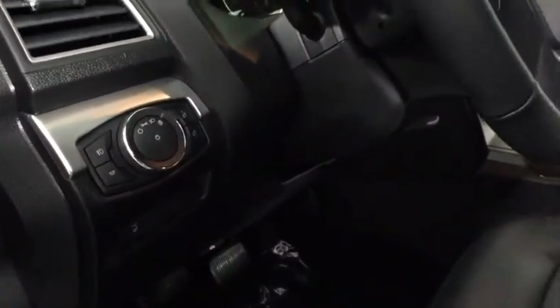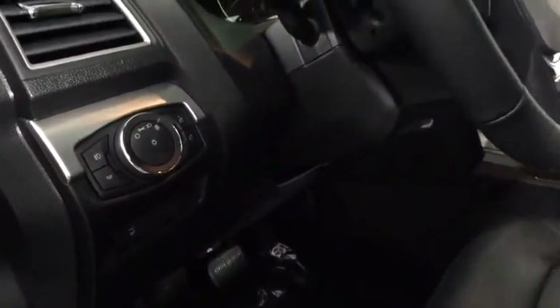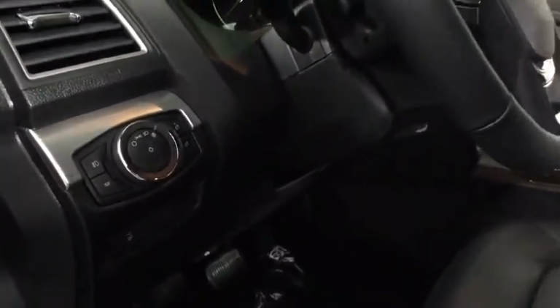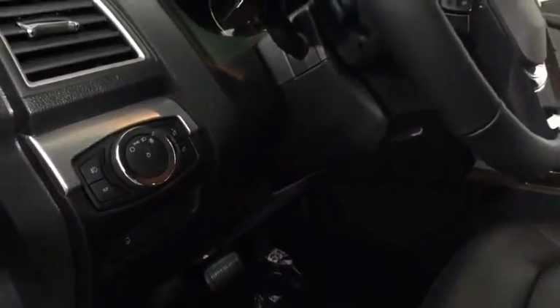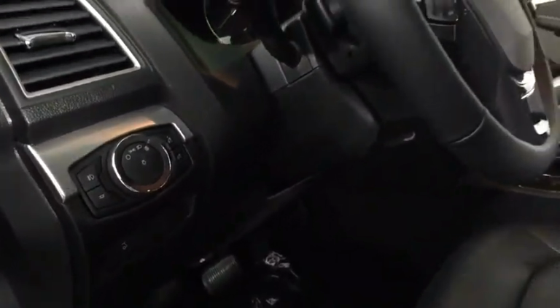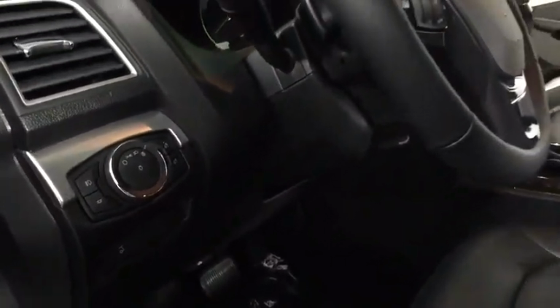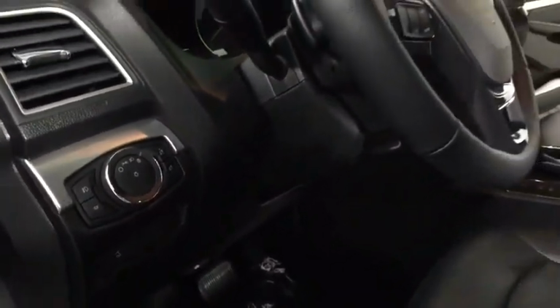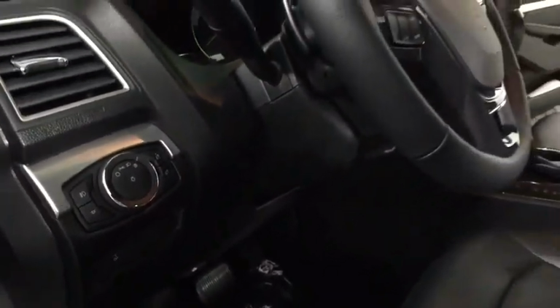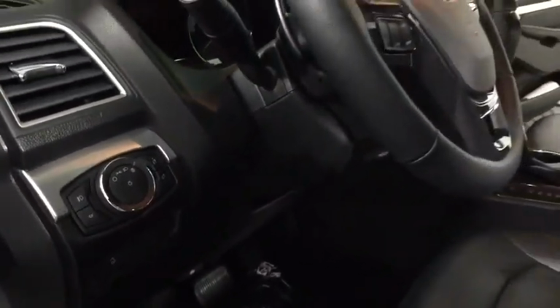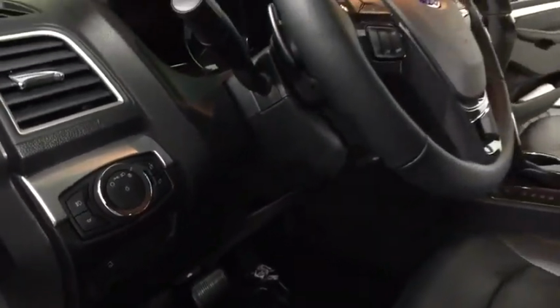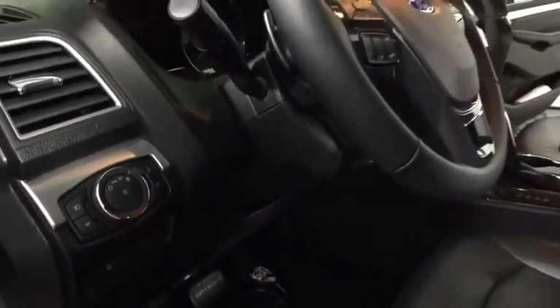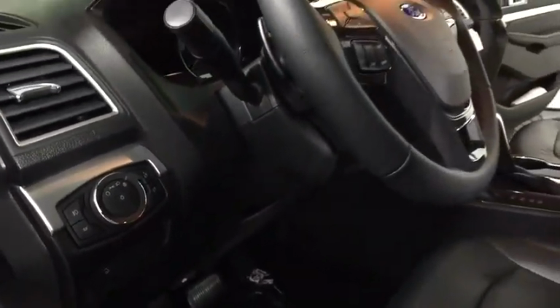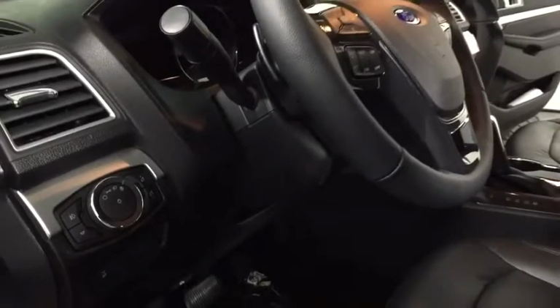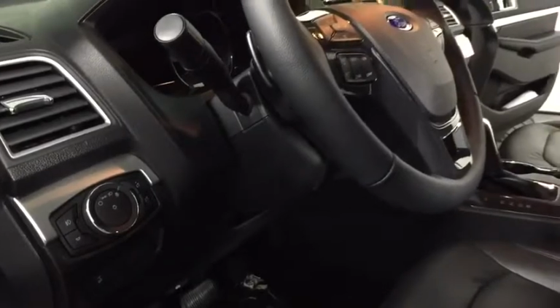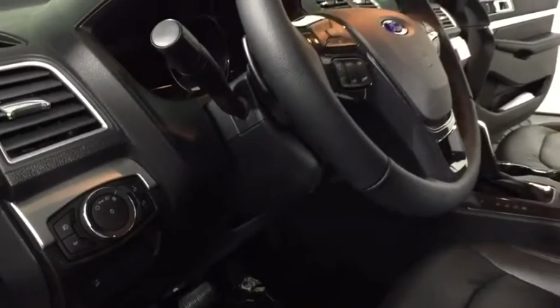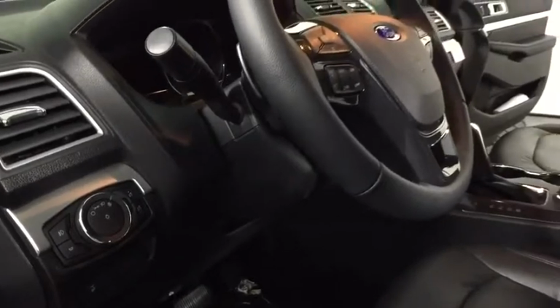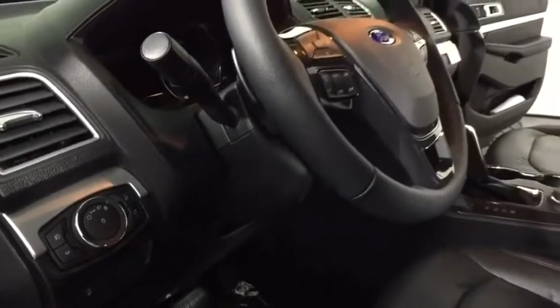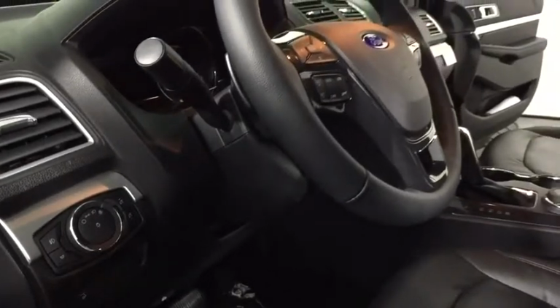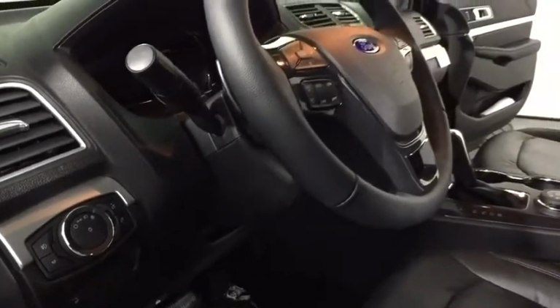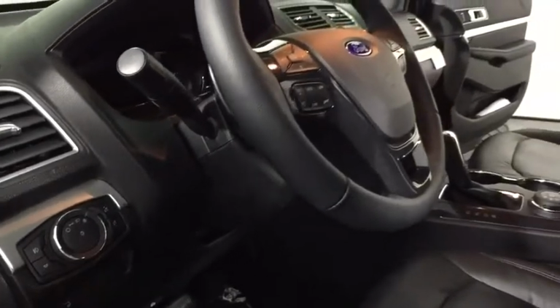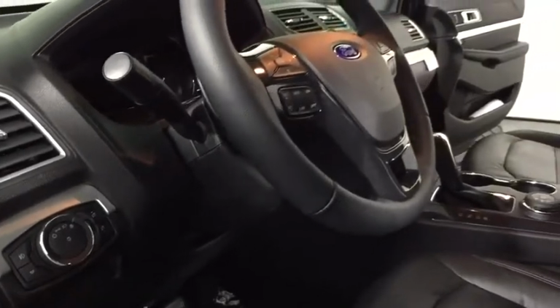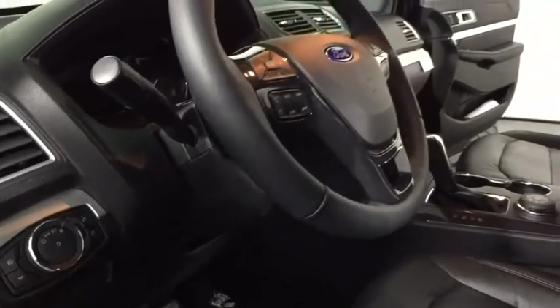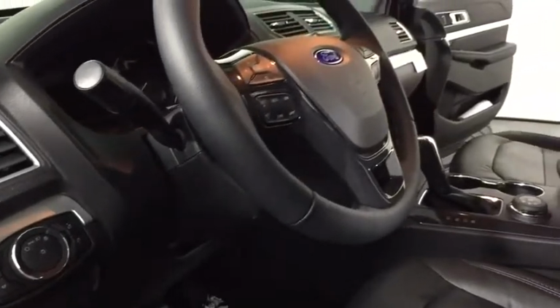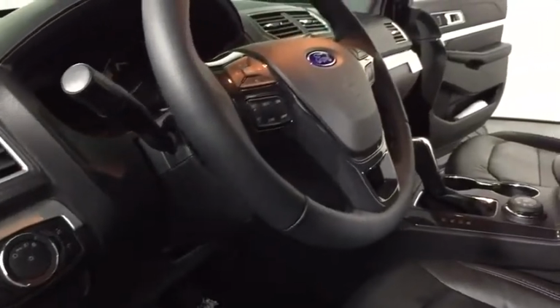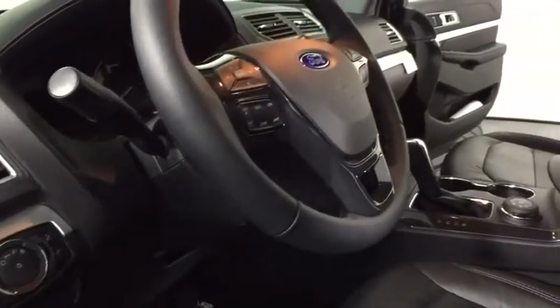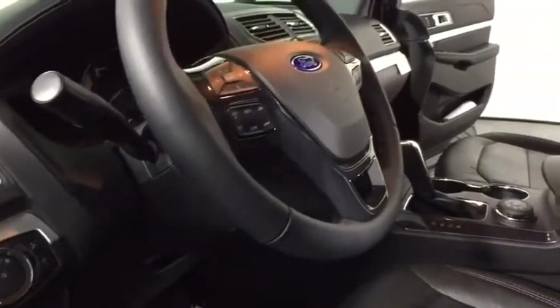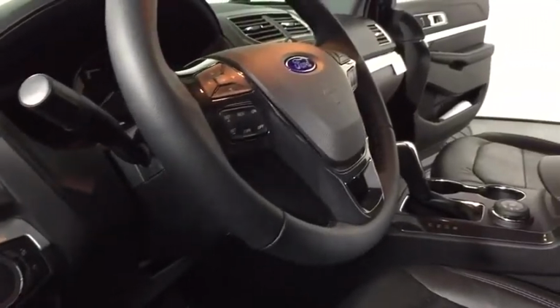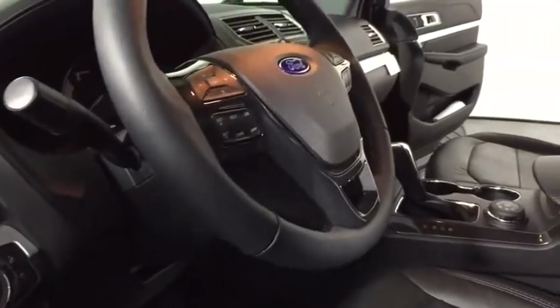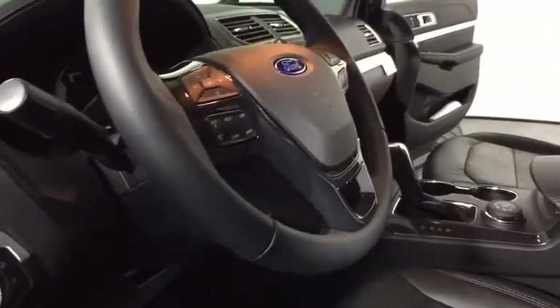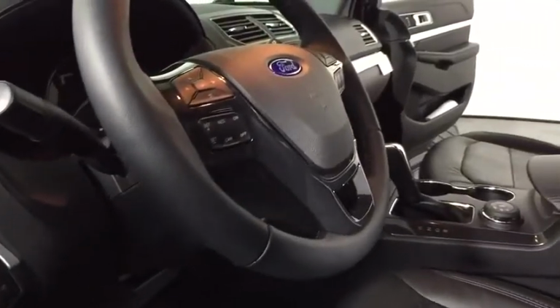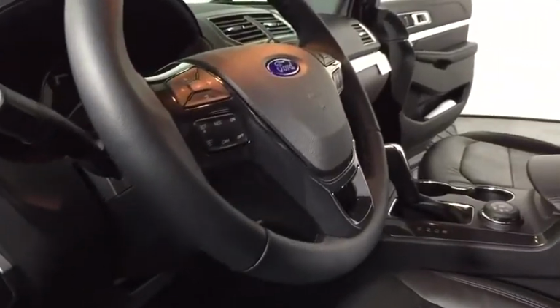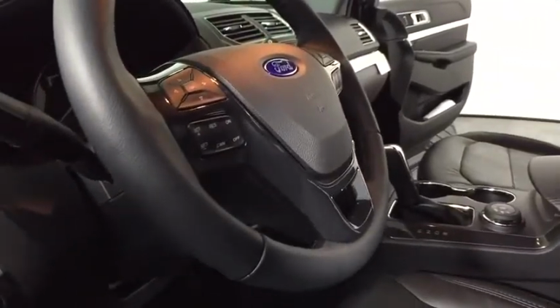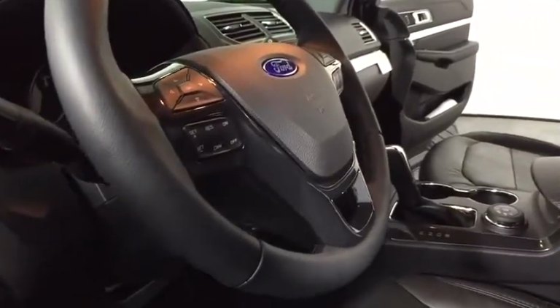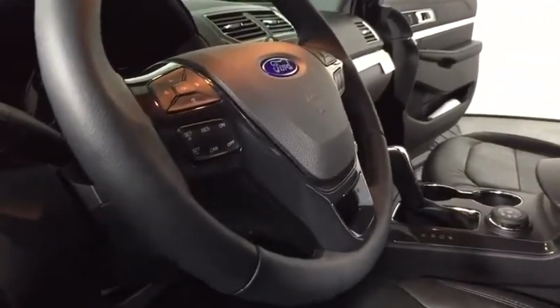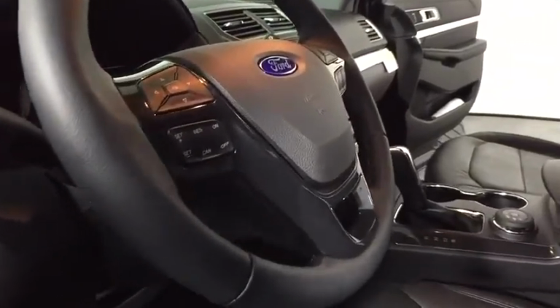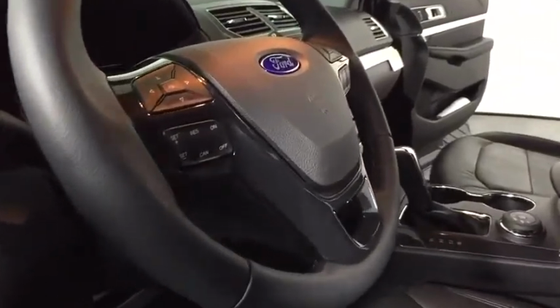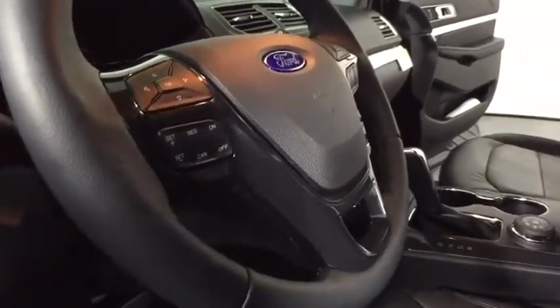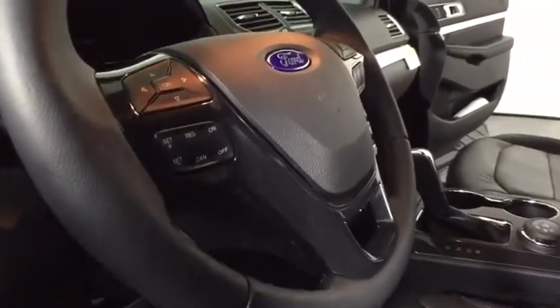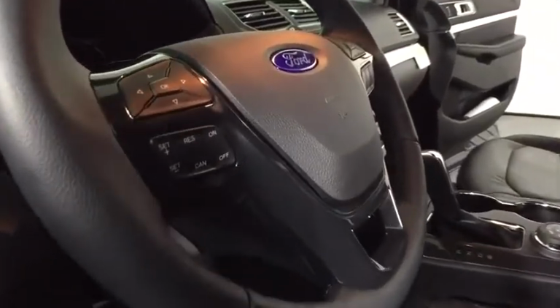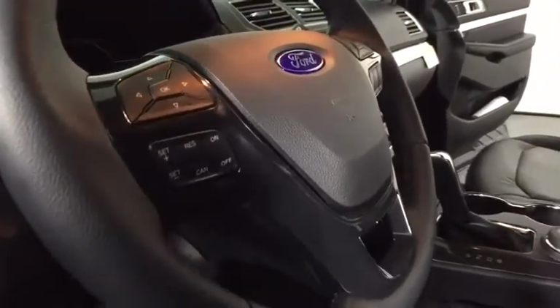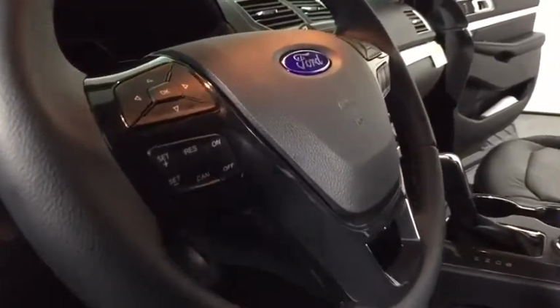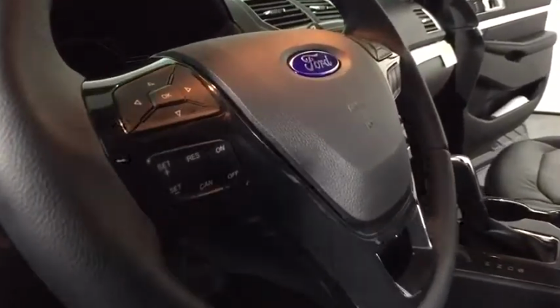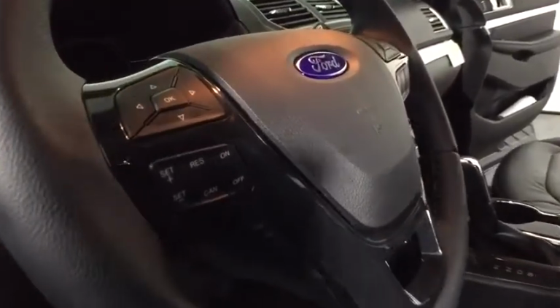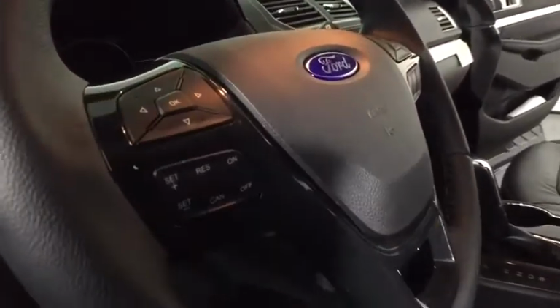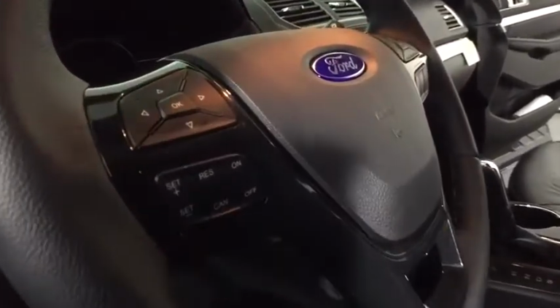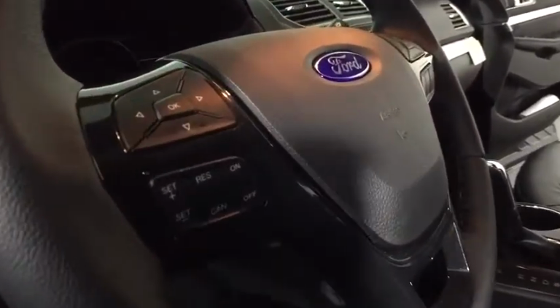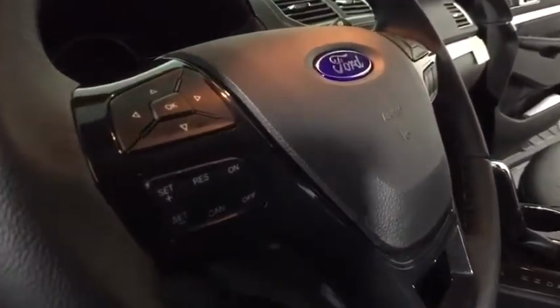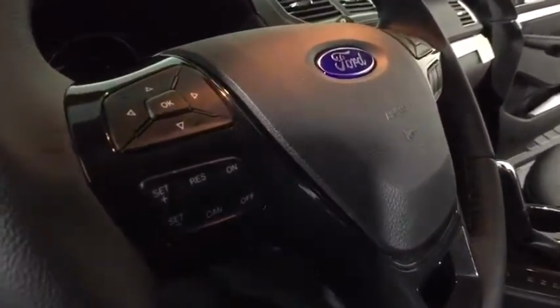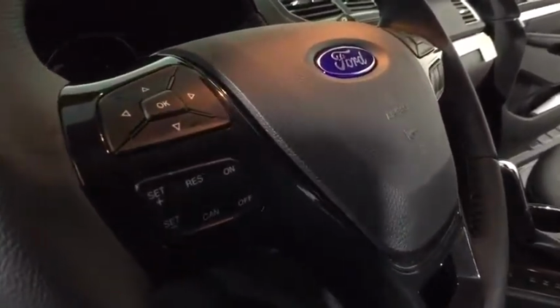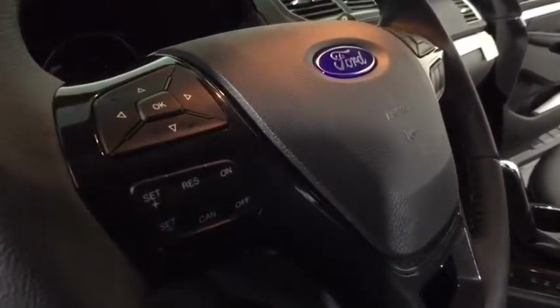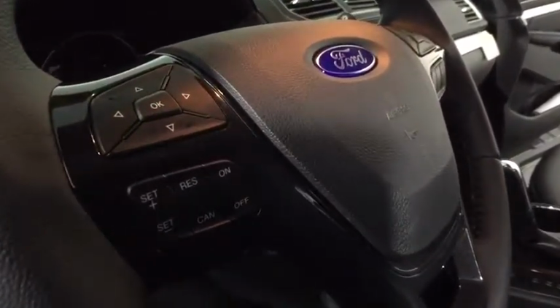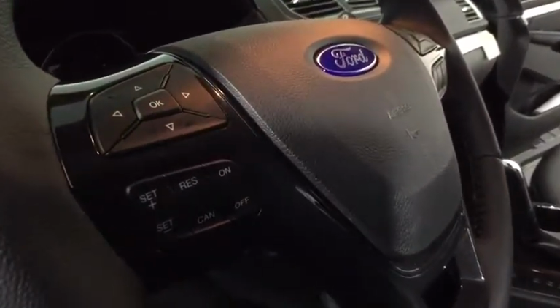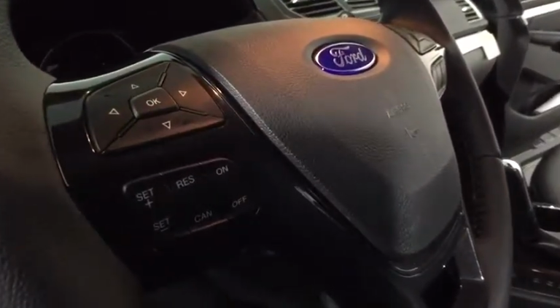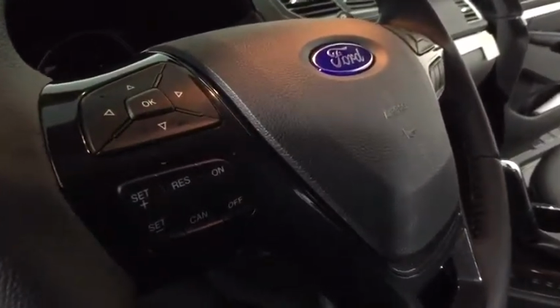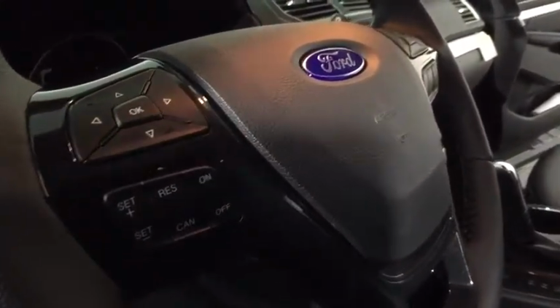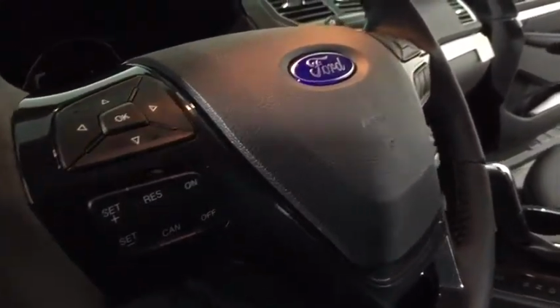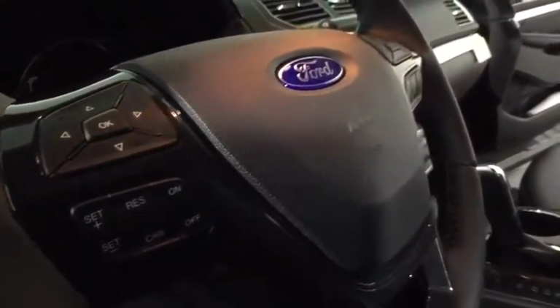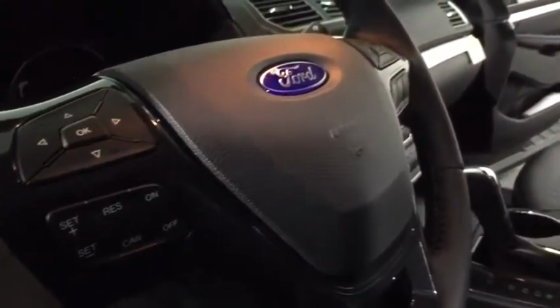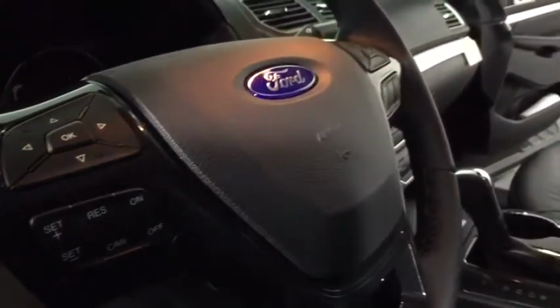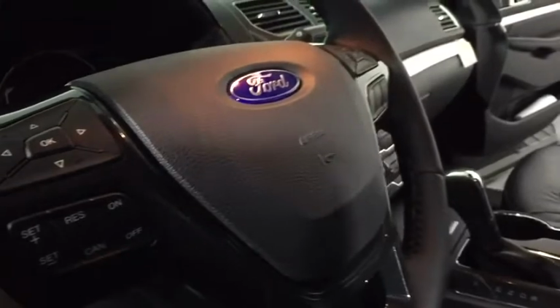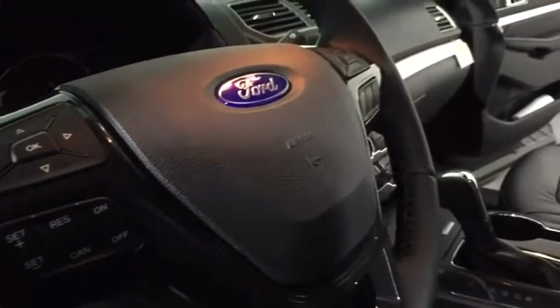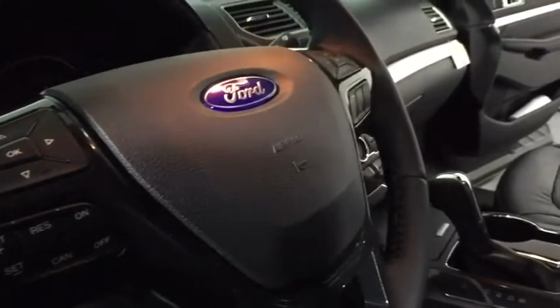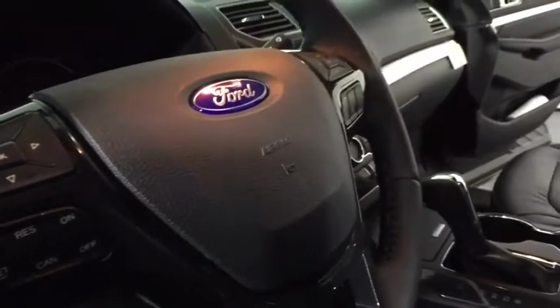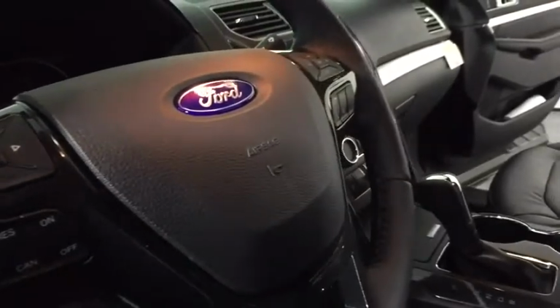Fog lights, rear window defroster, power windows, security system, overhead console, brake assist, tachometer.